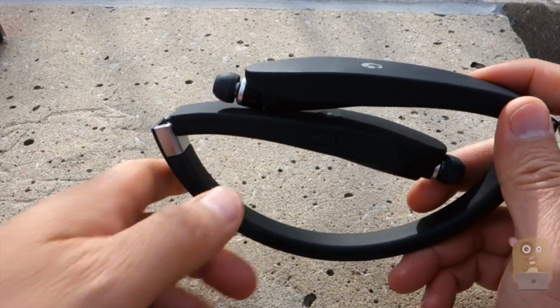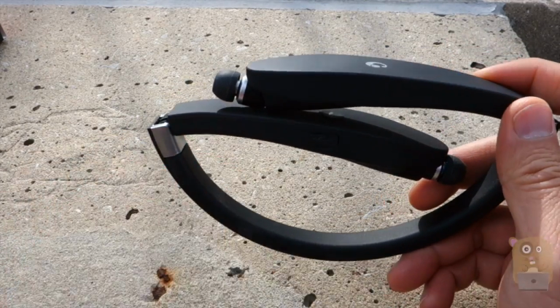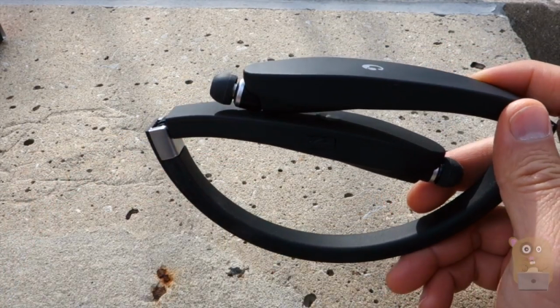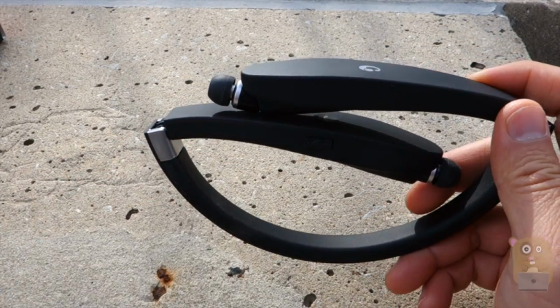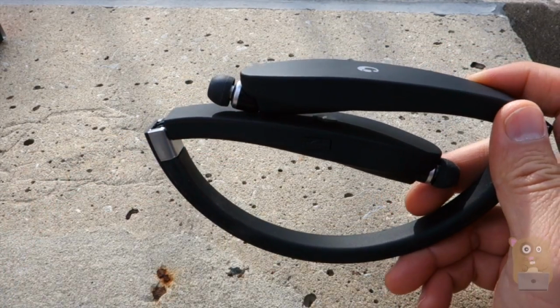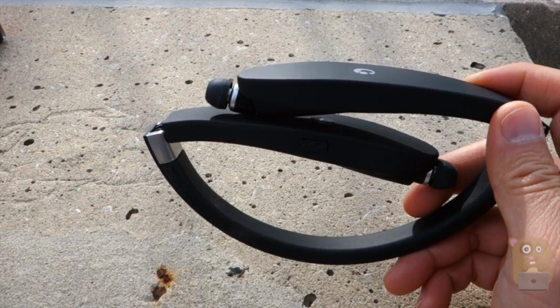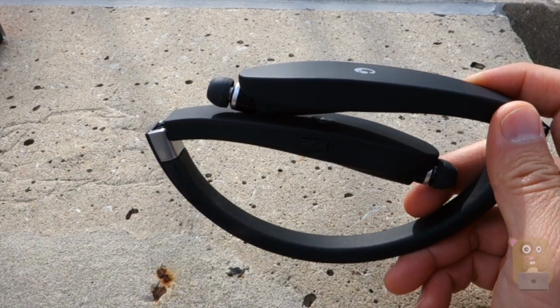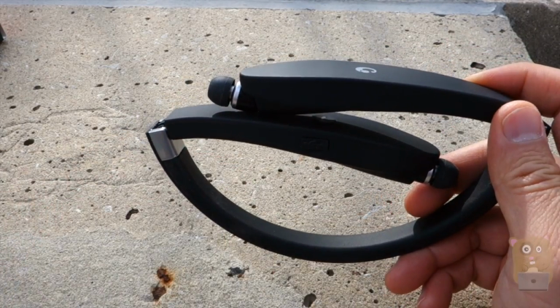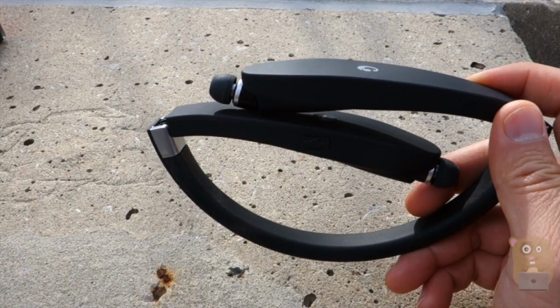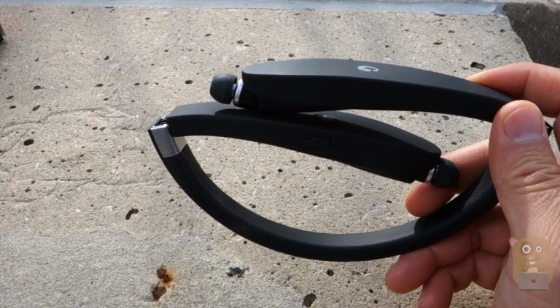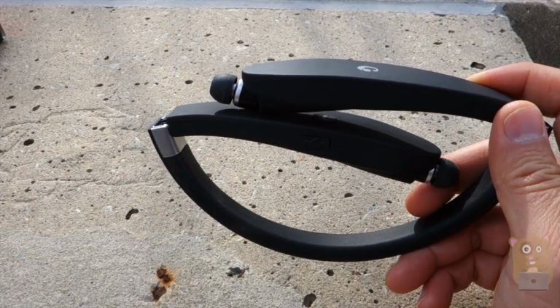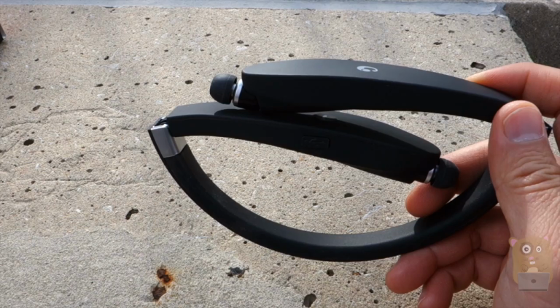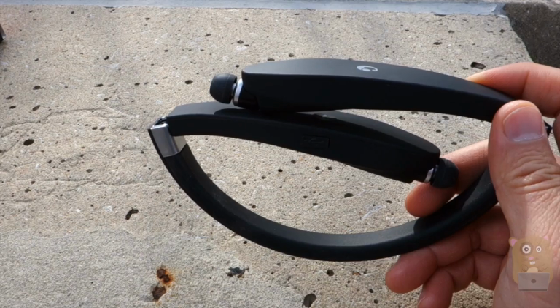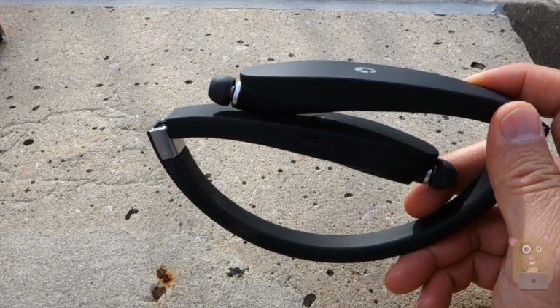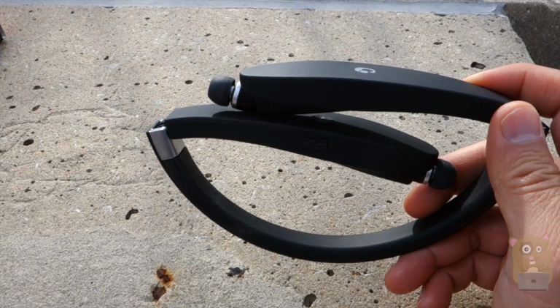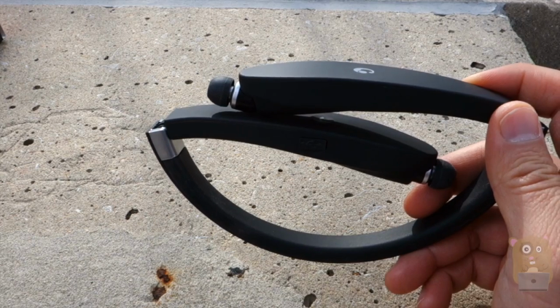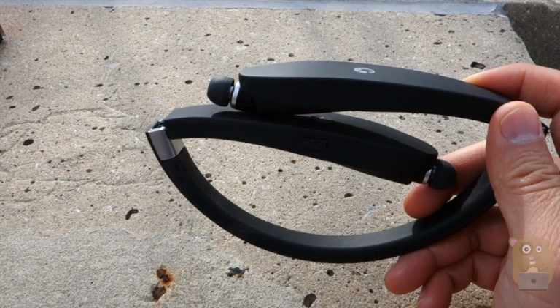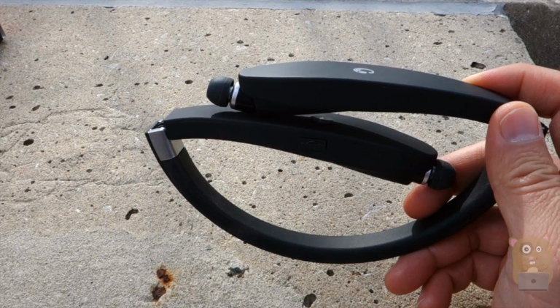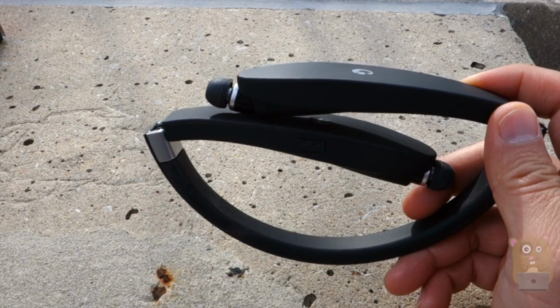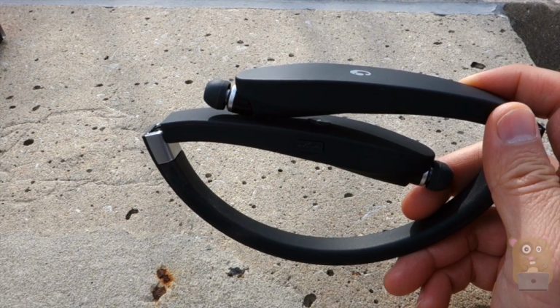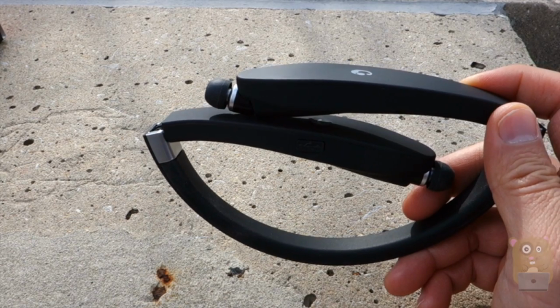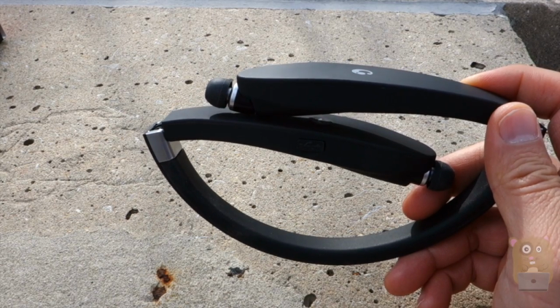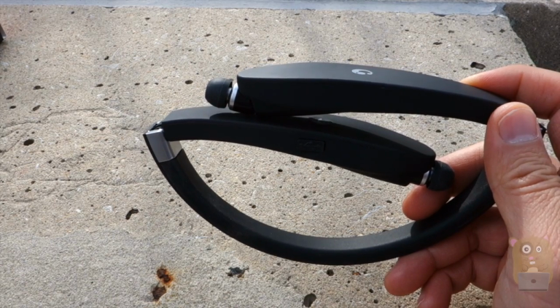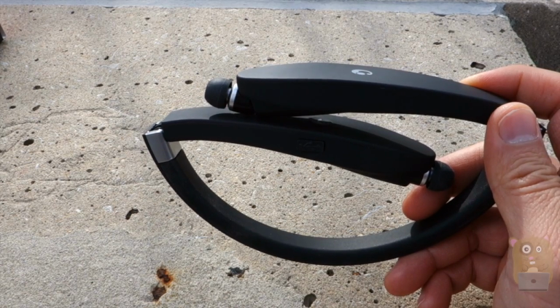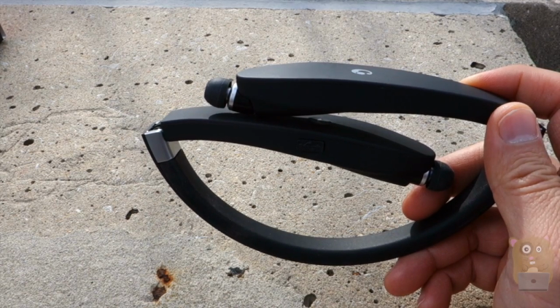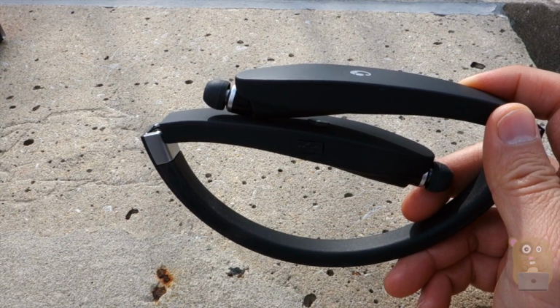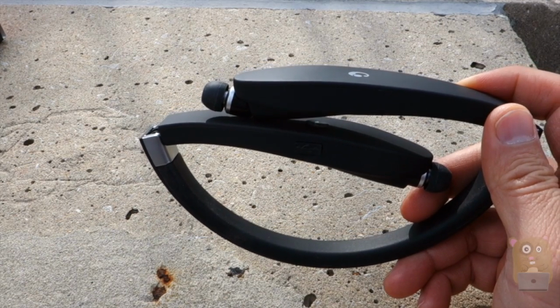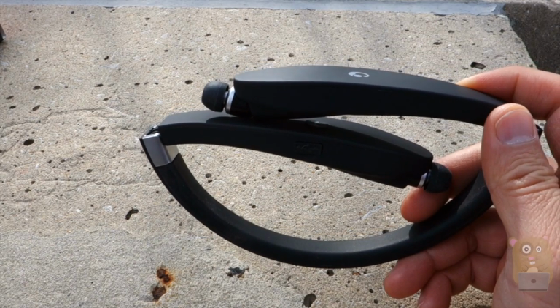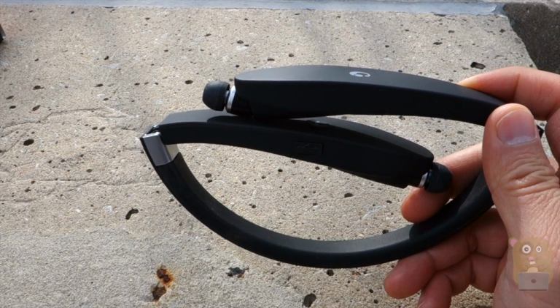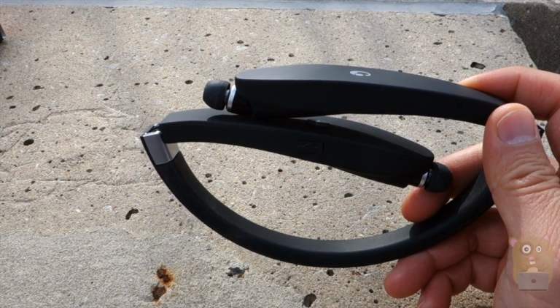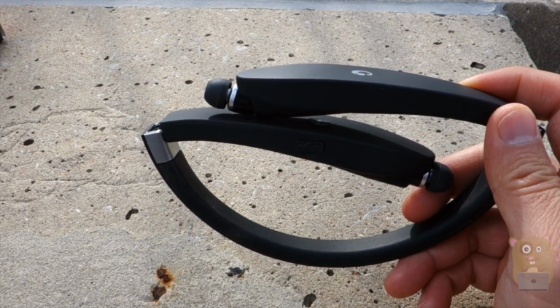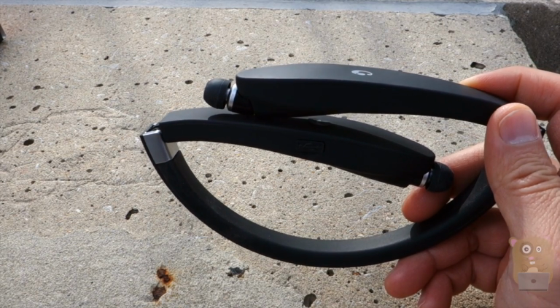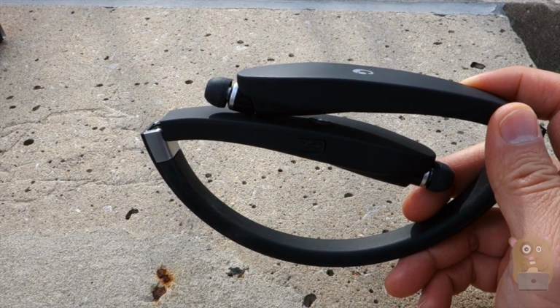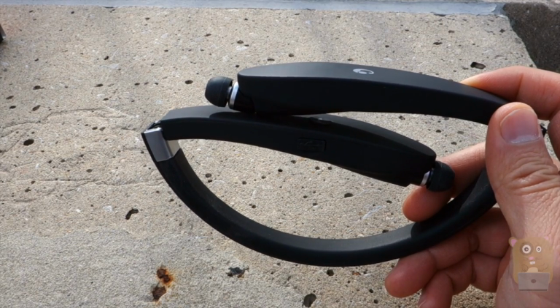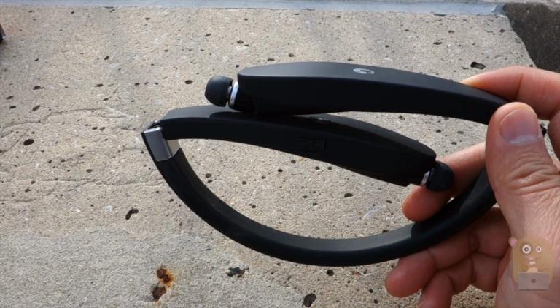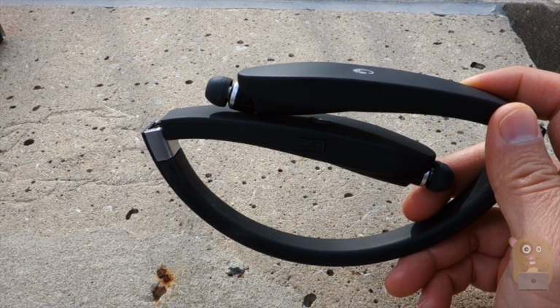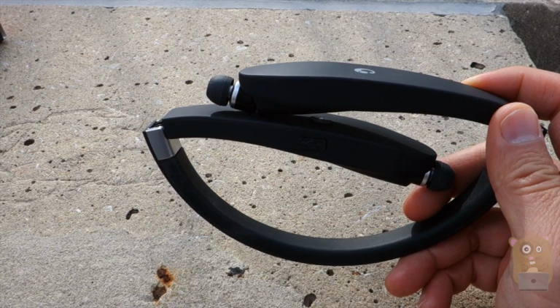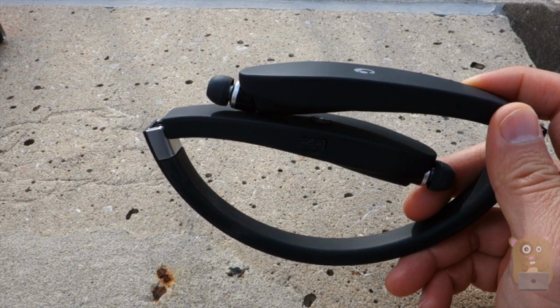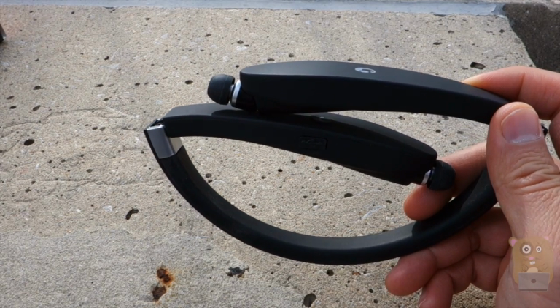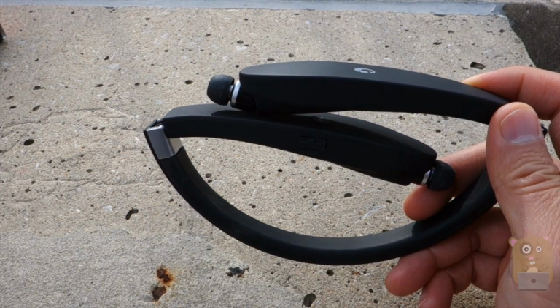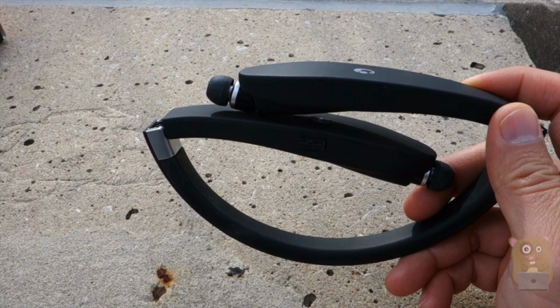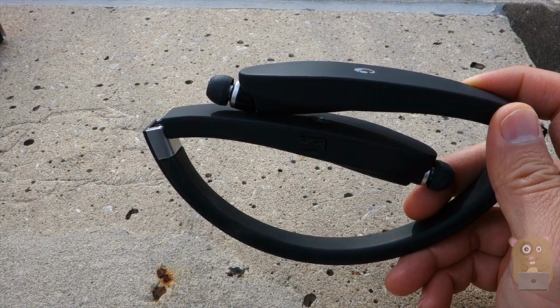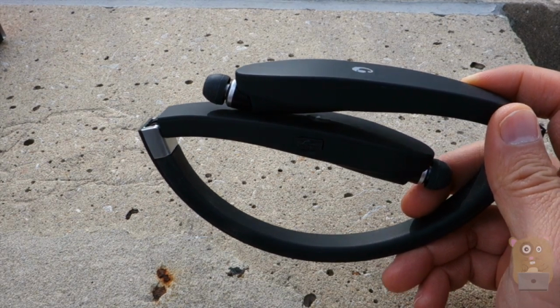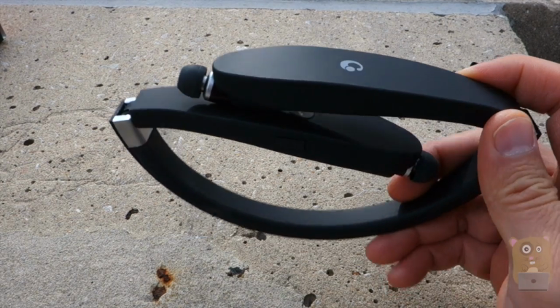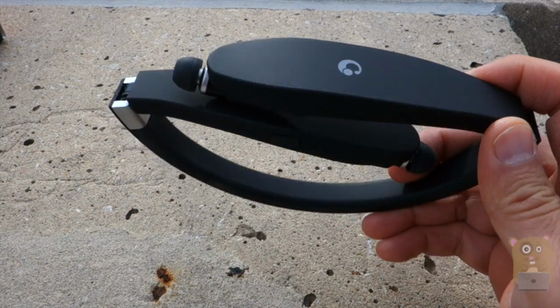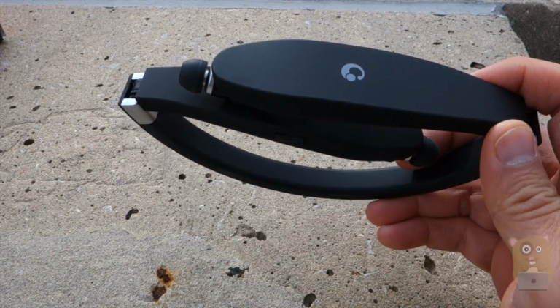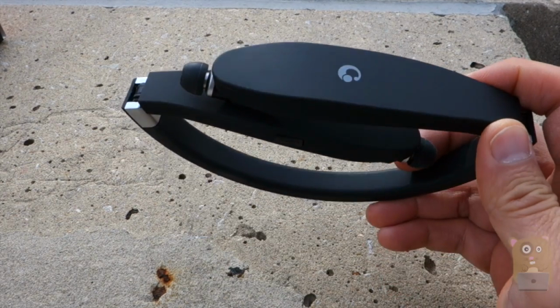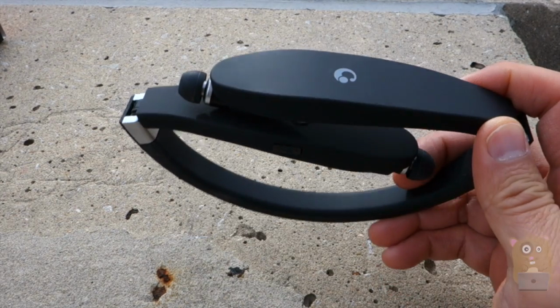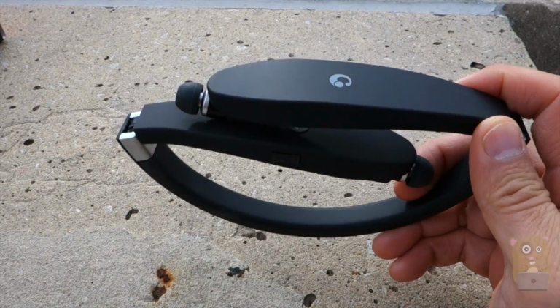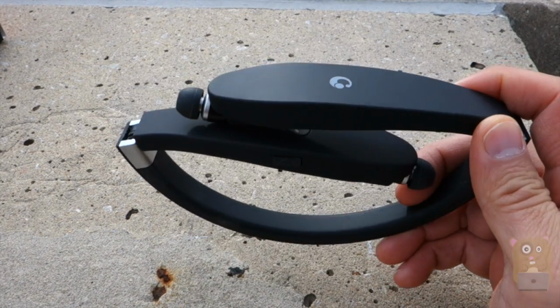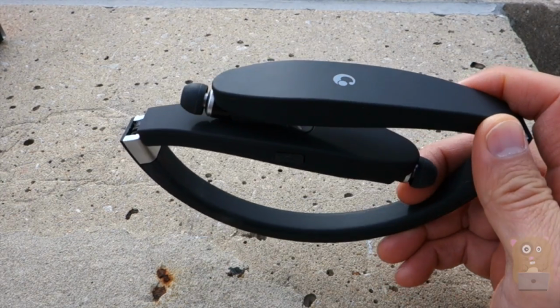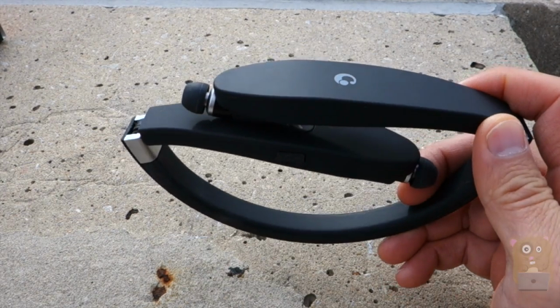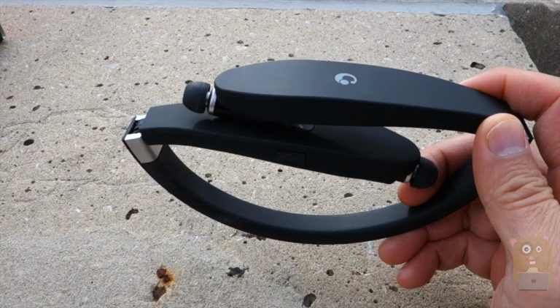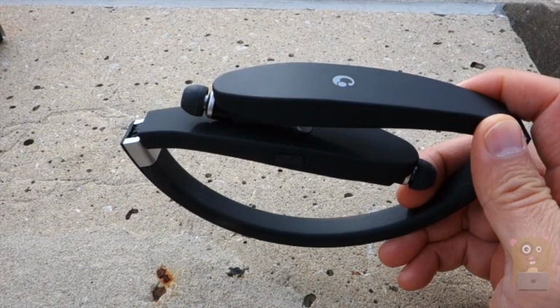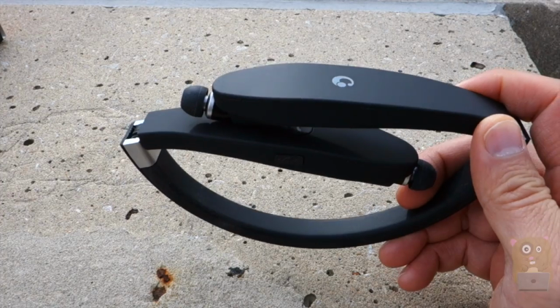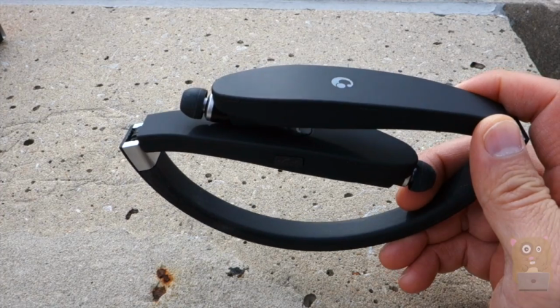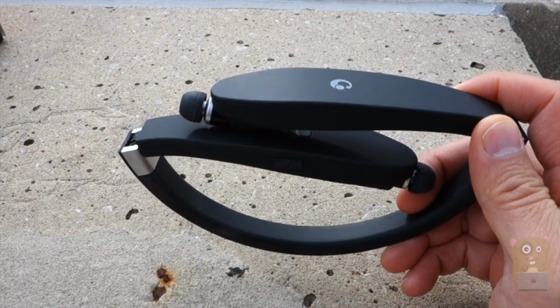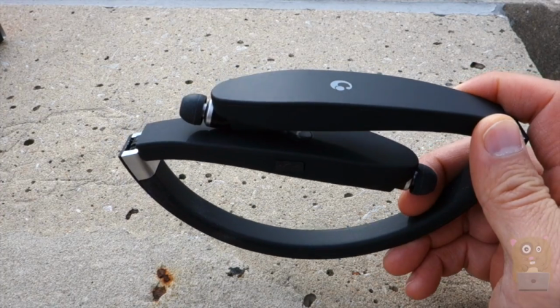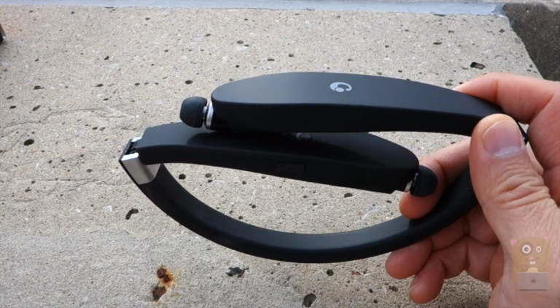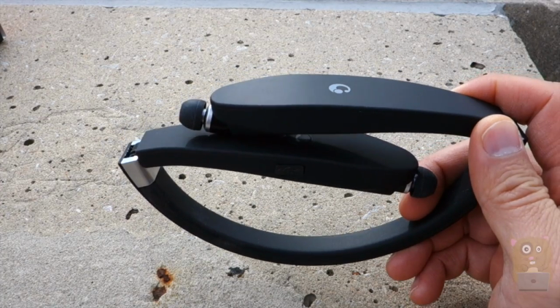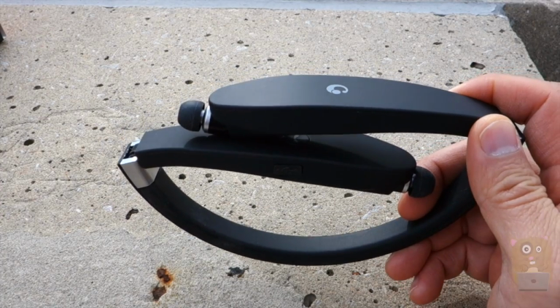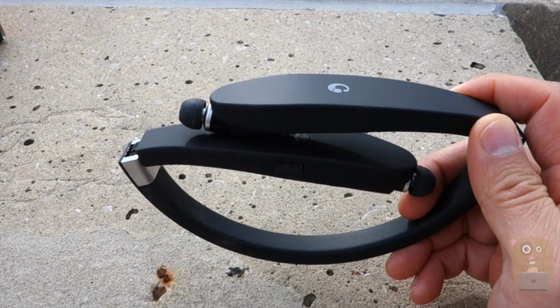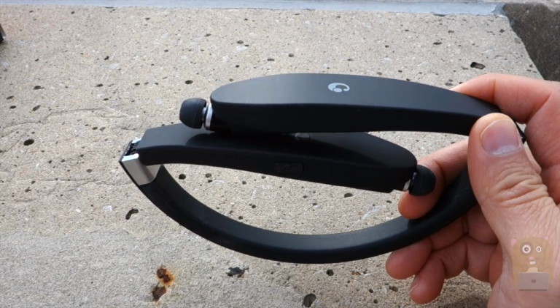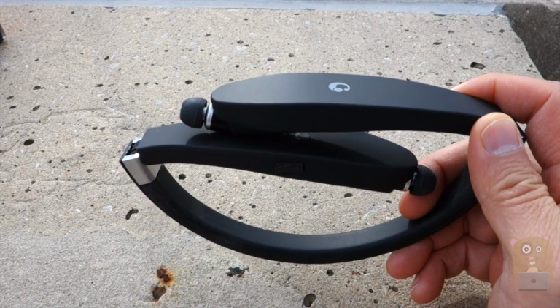Thanks for watching this review of the EGRD Bluetooth wireless headset. If you guys have any questions, comments, or suggestions, feel free to contact me. Thanks for watching.